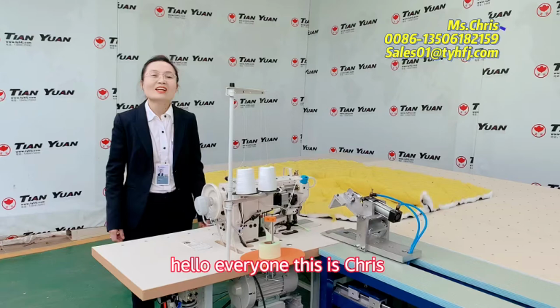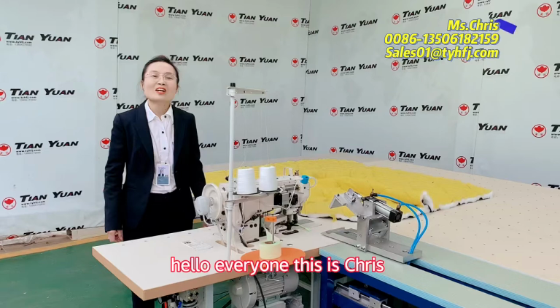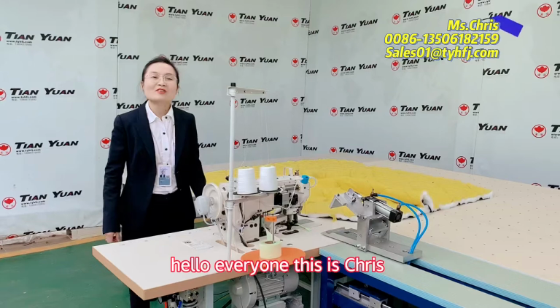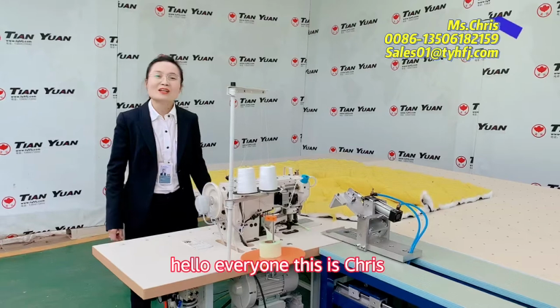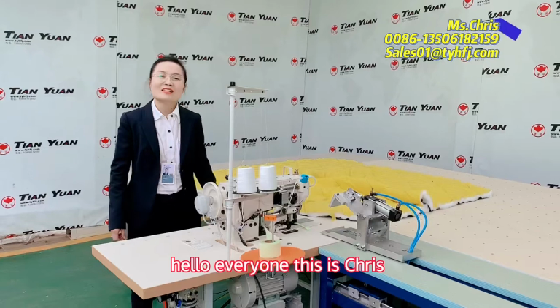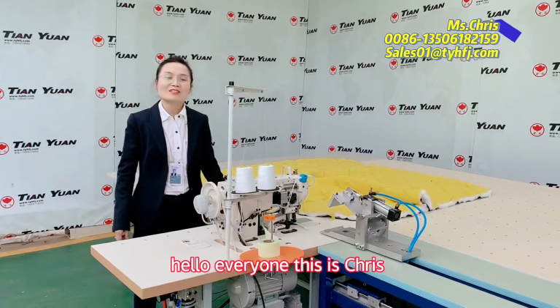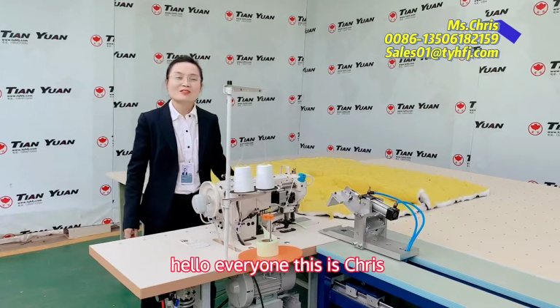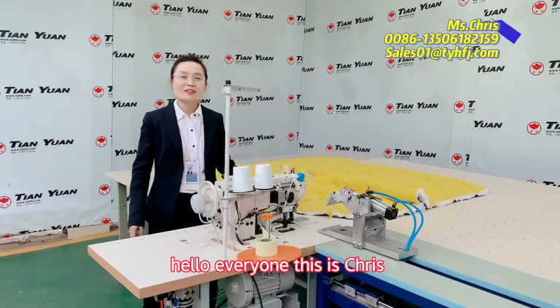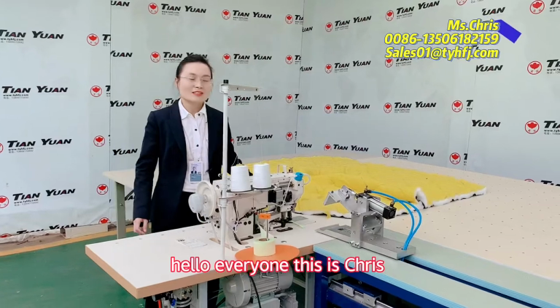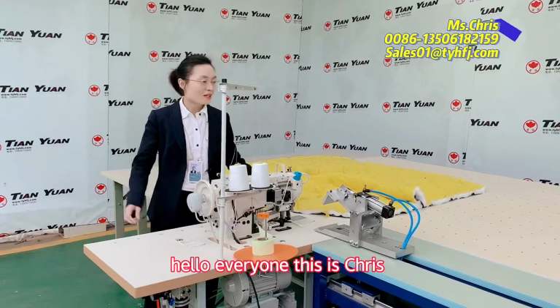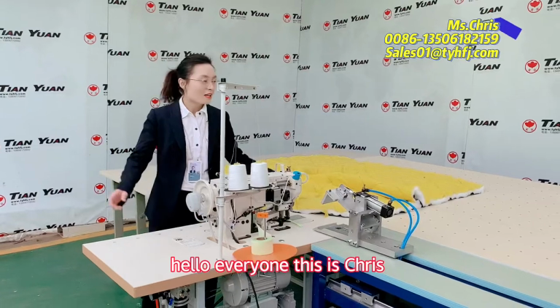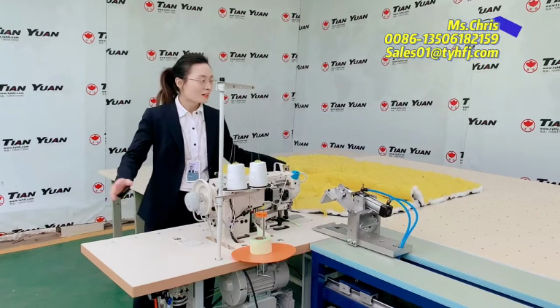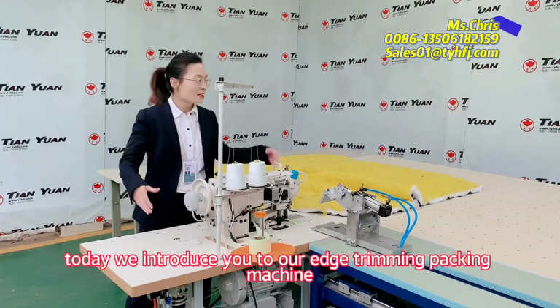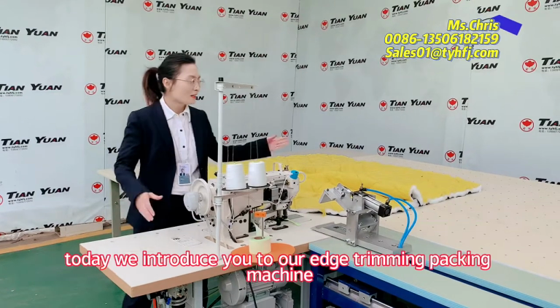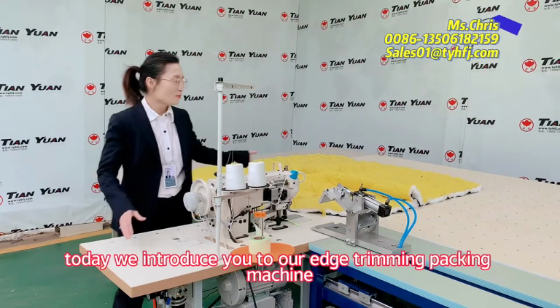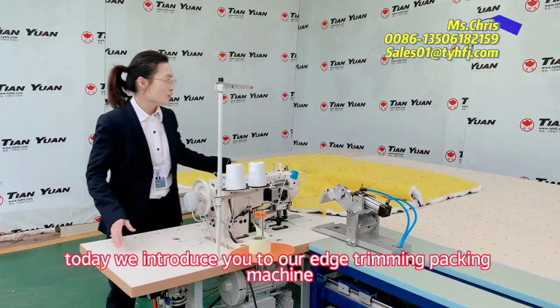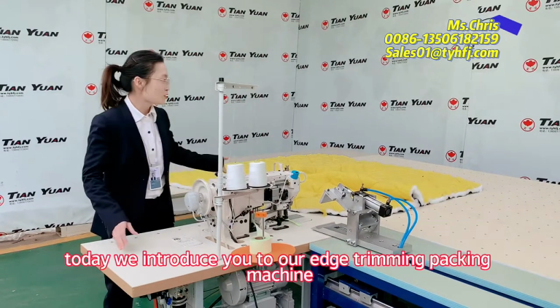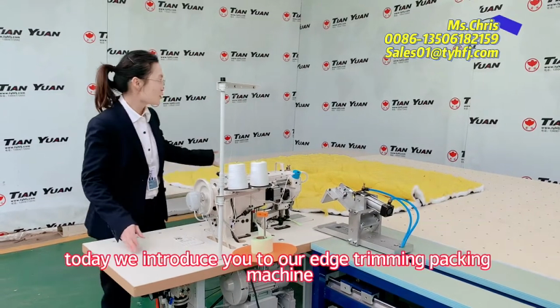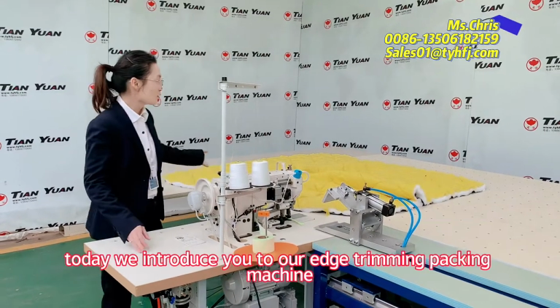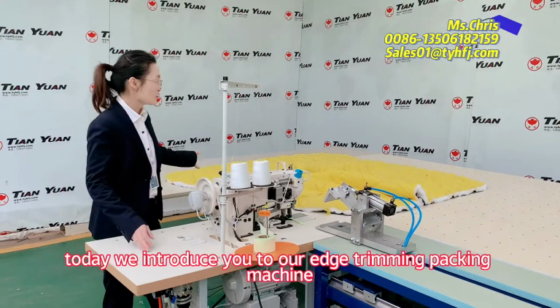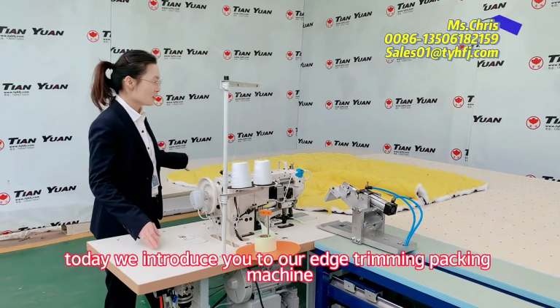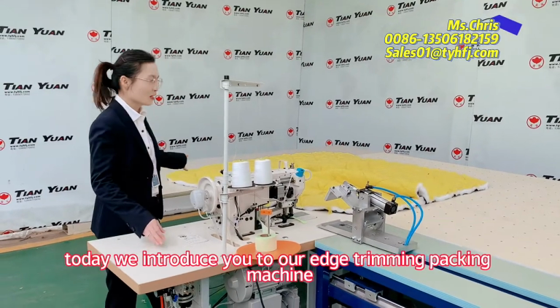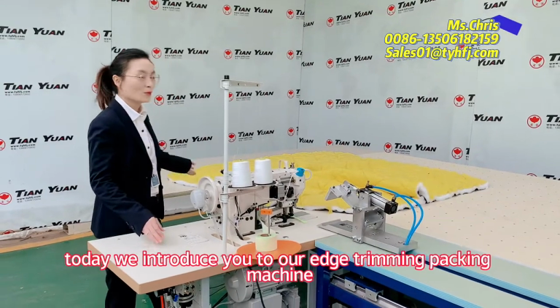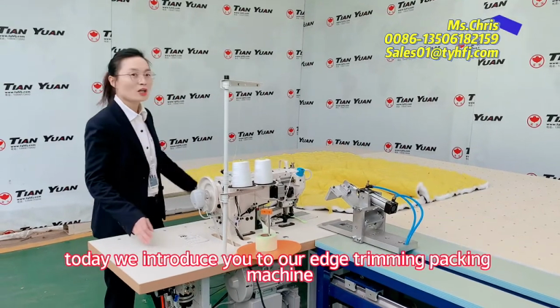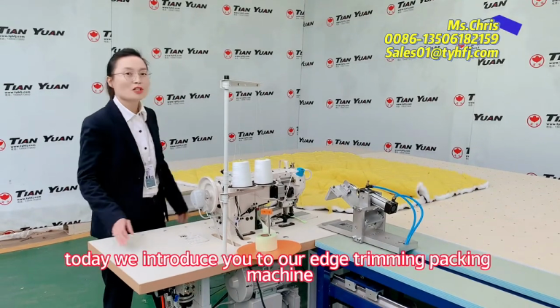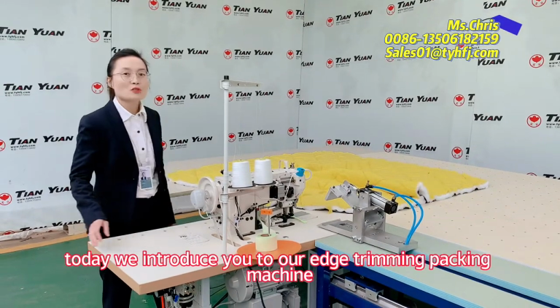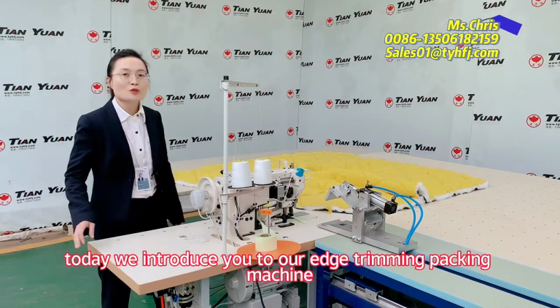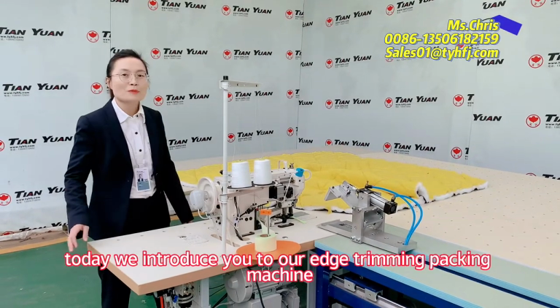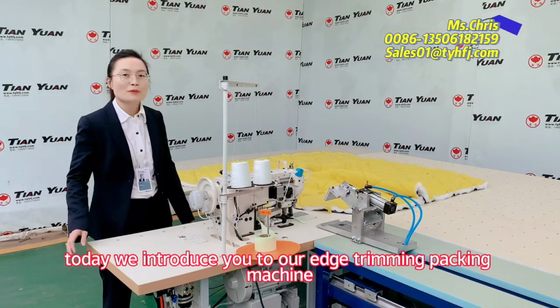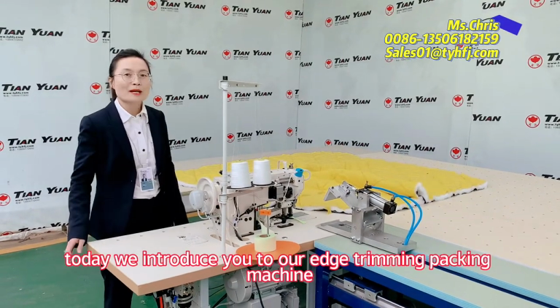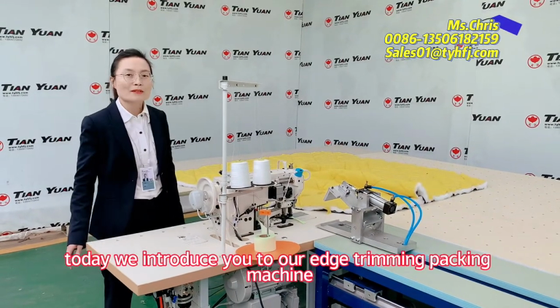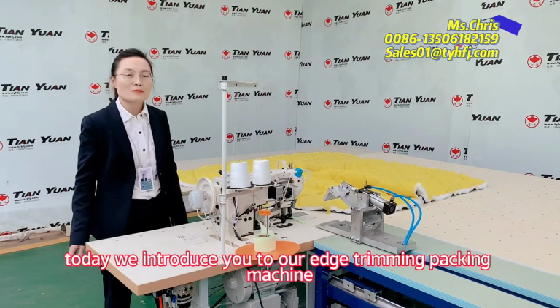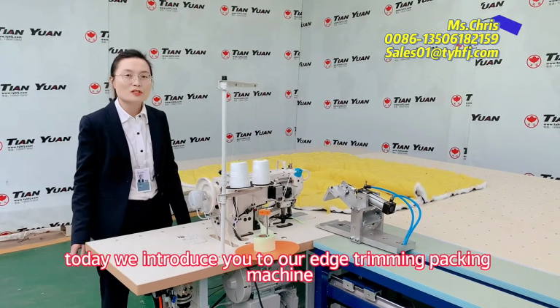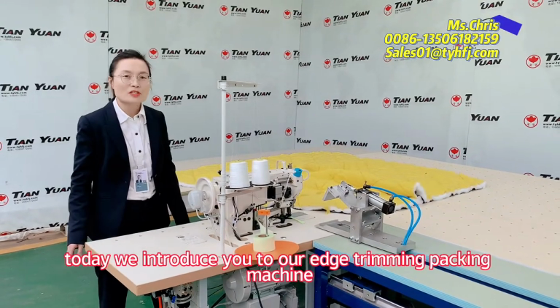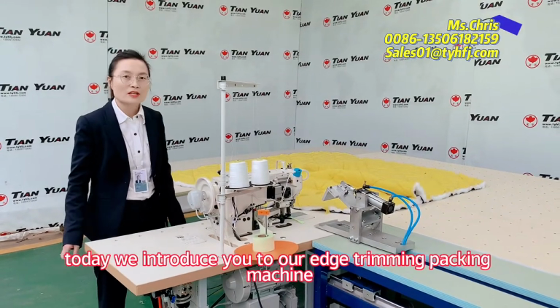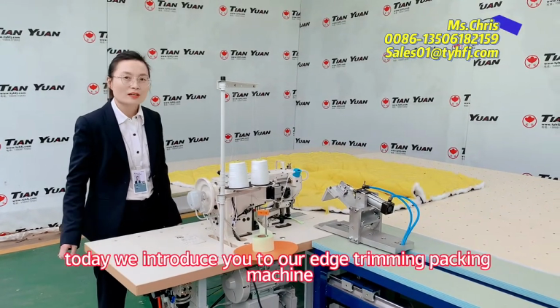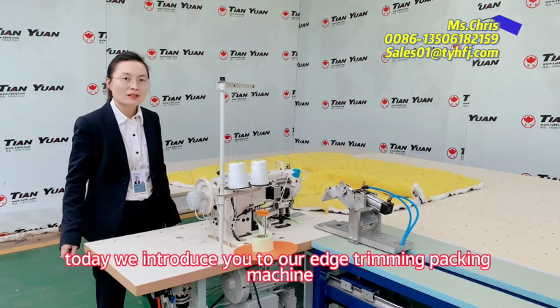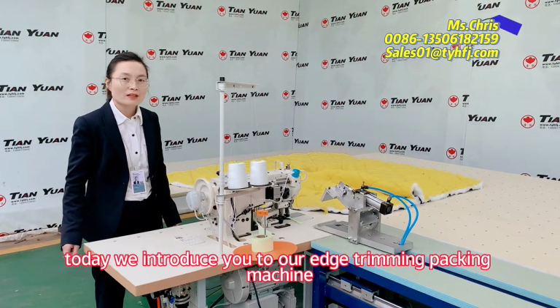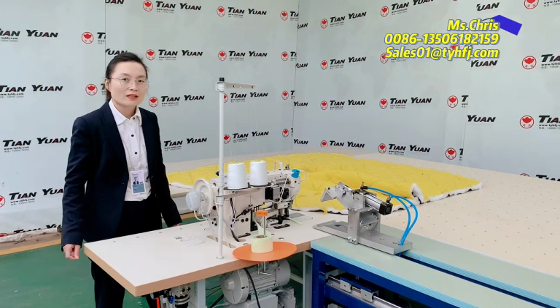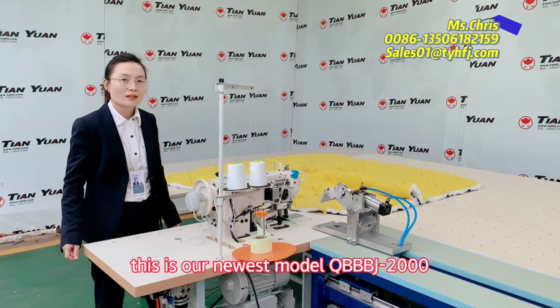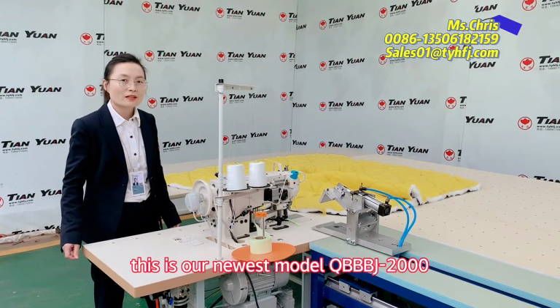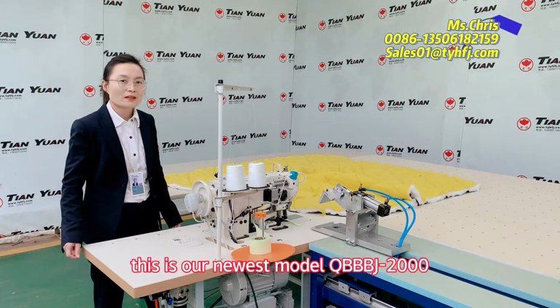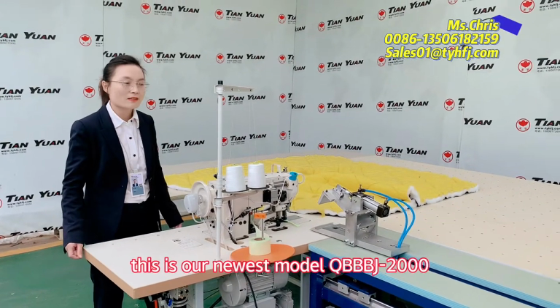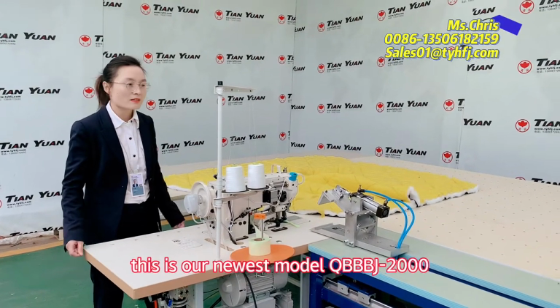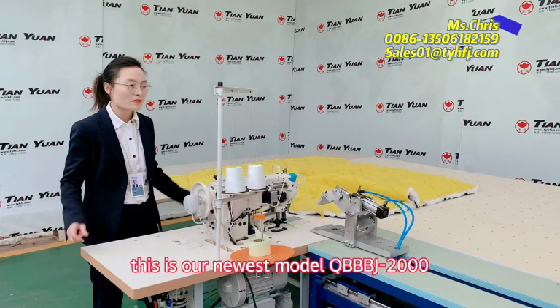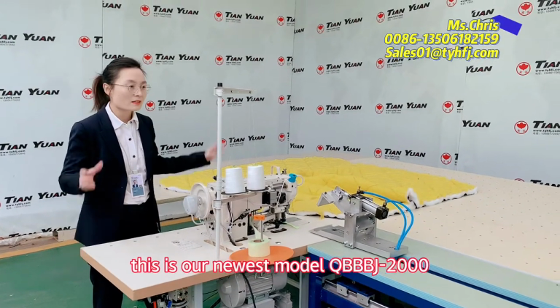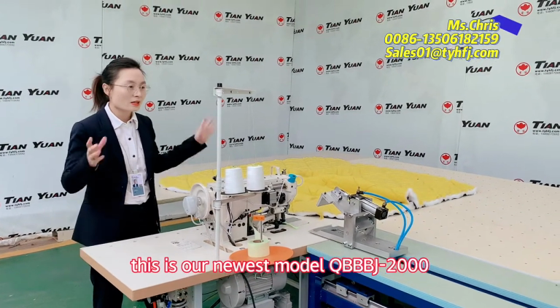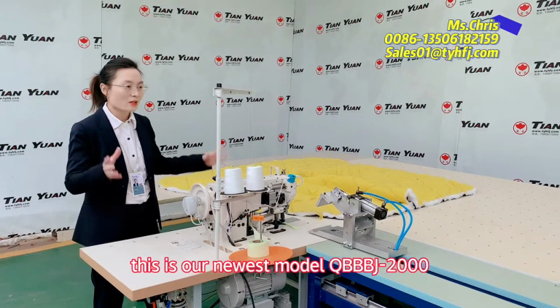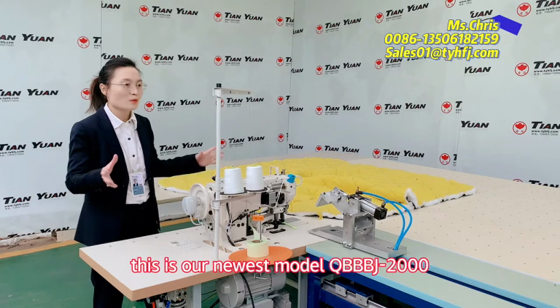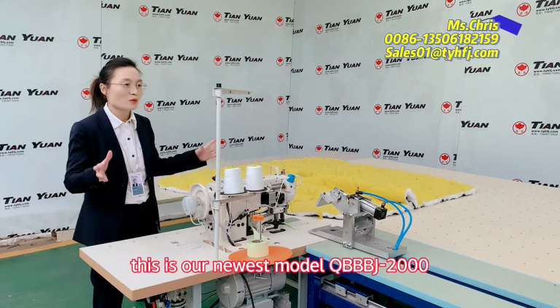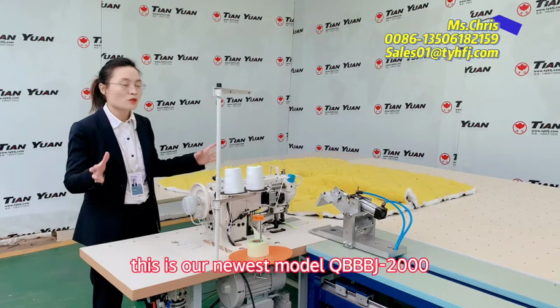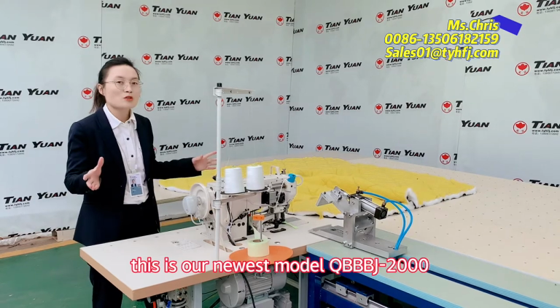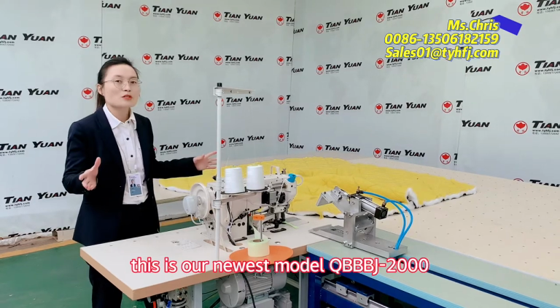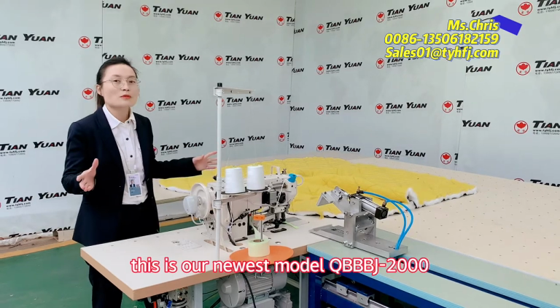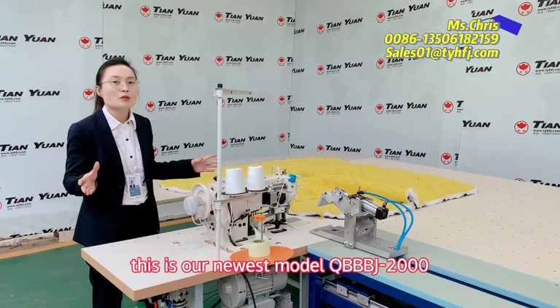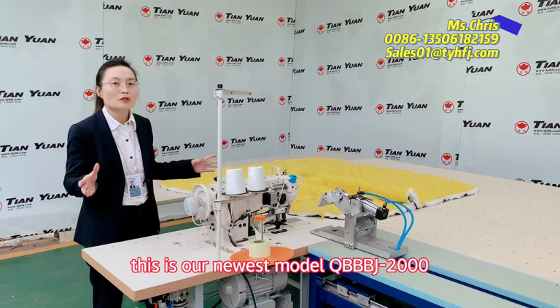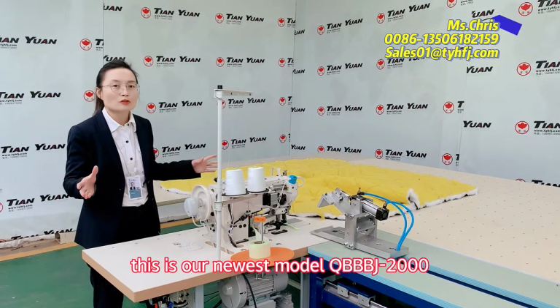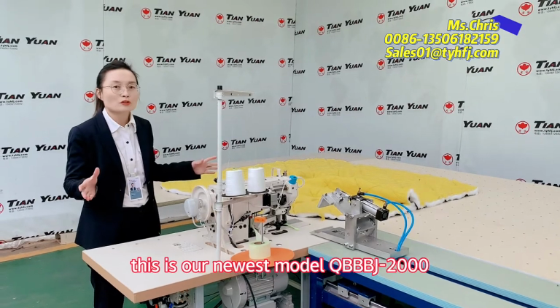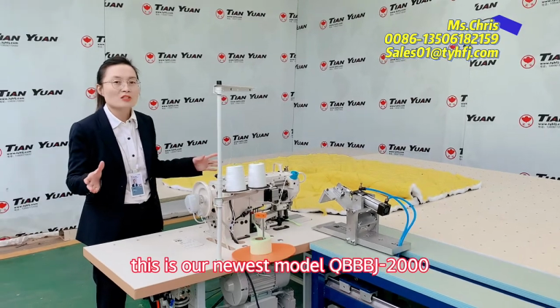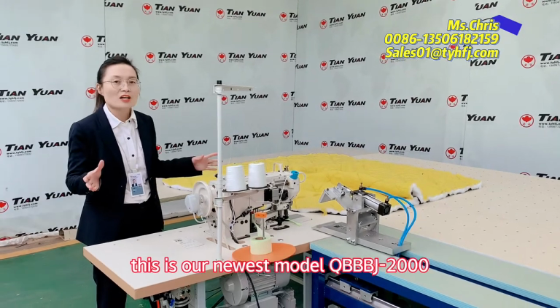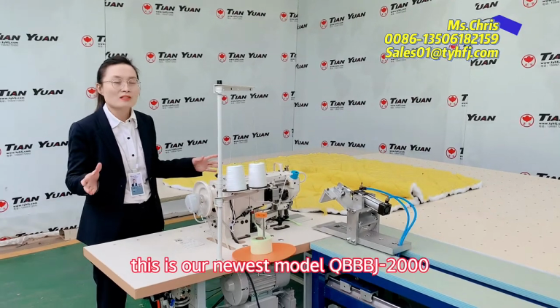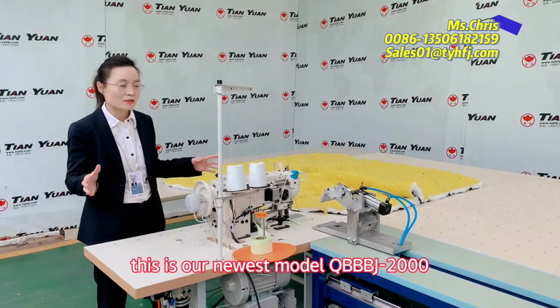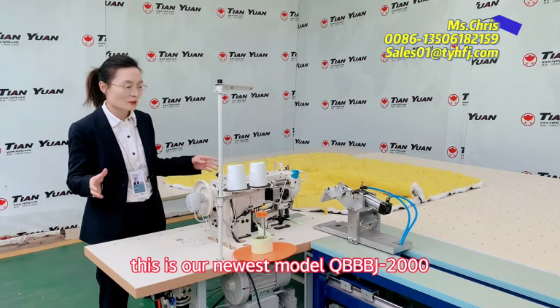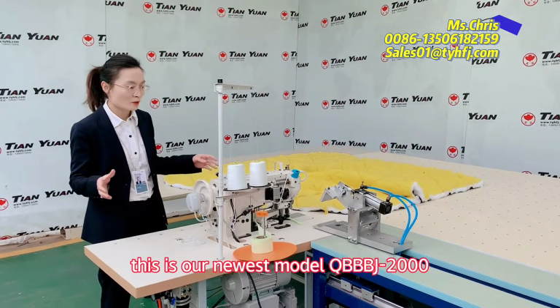Hello everyone, it's the queen. Today I will introduce our edge trimming packing machine. This is our newest model, the dozen model.